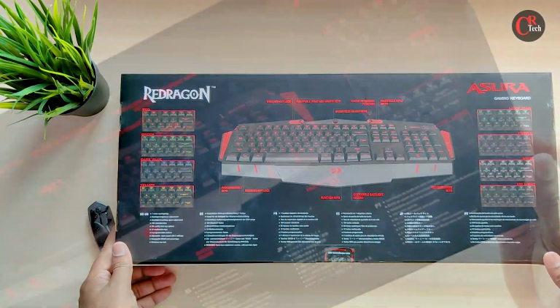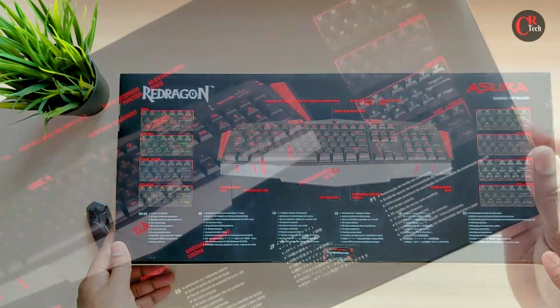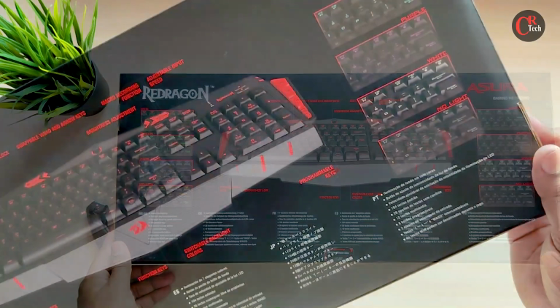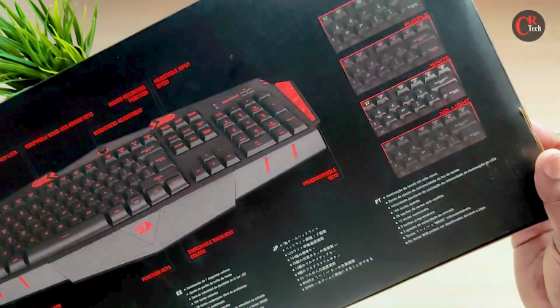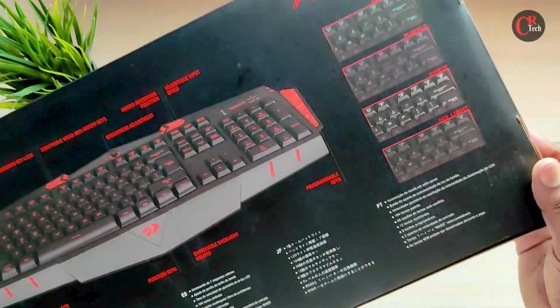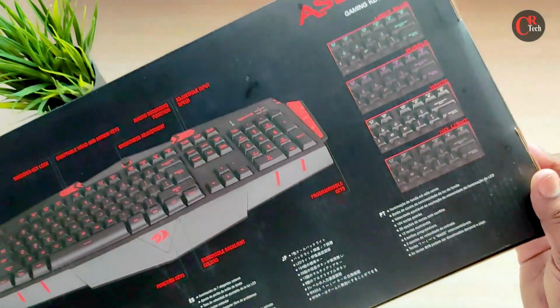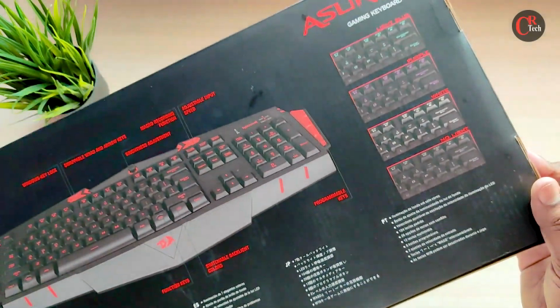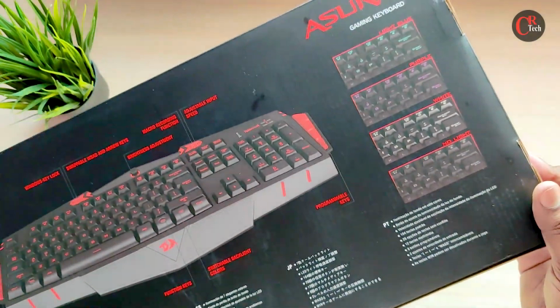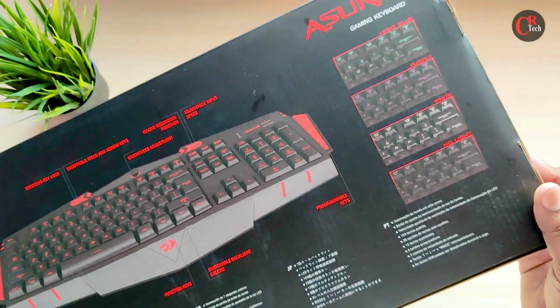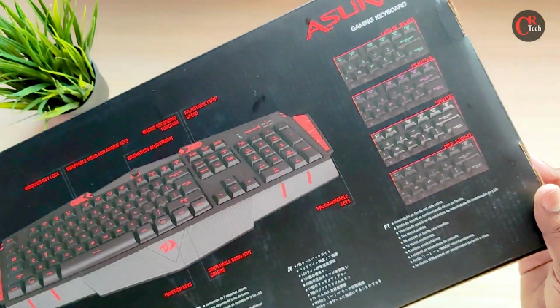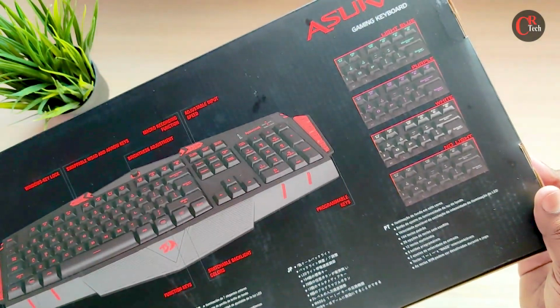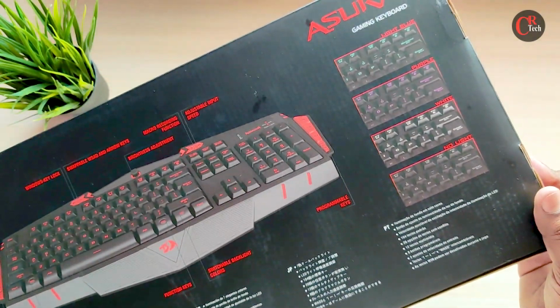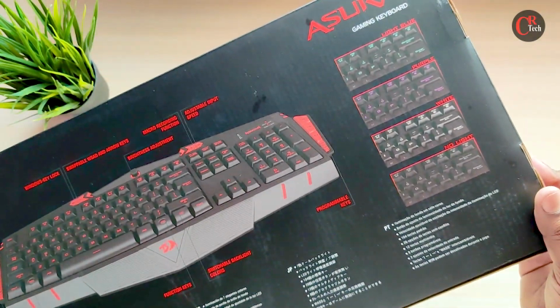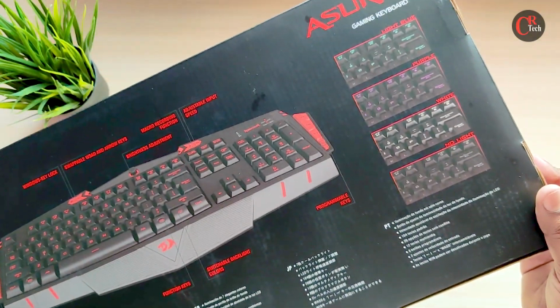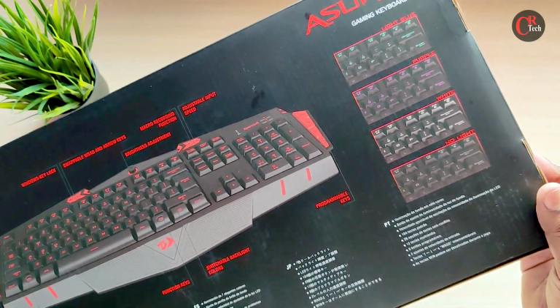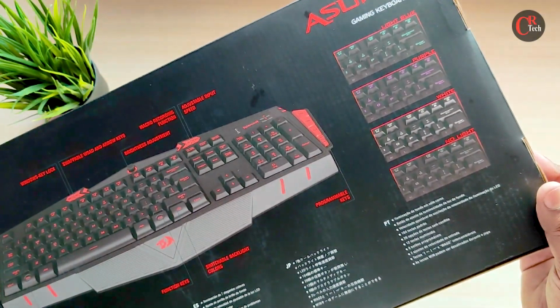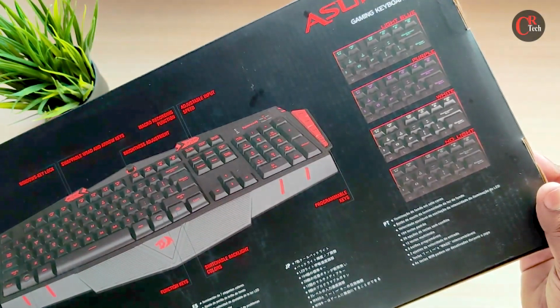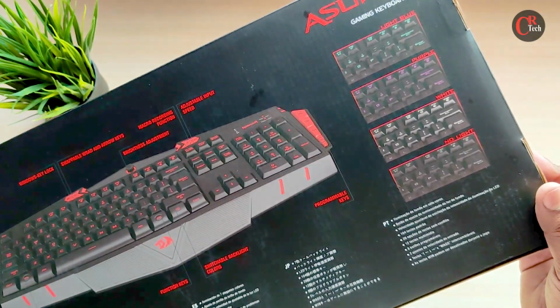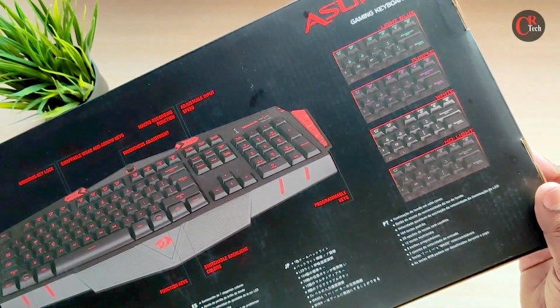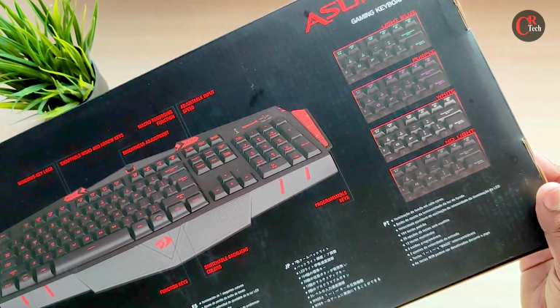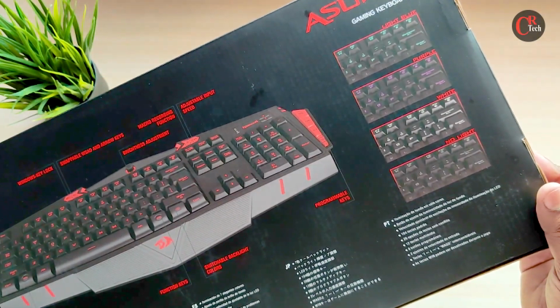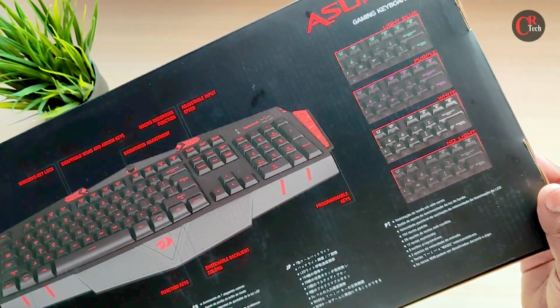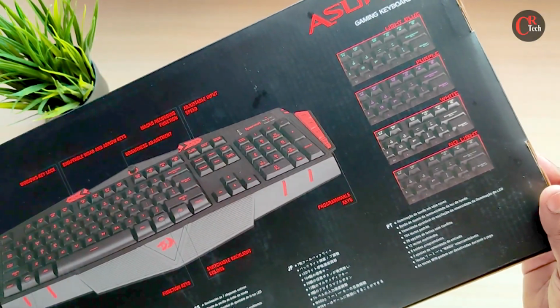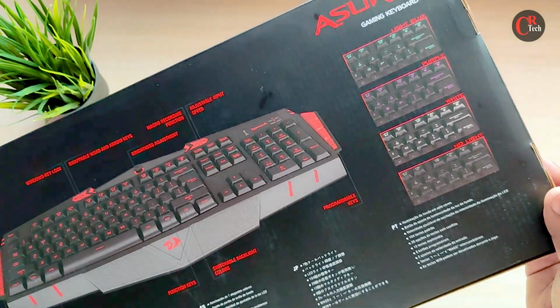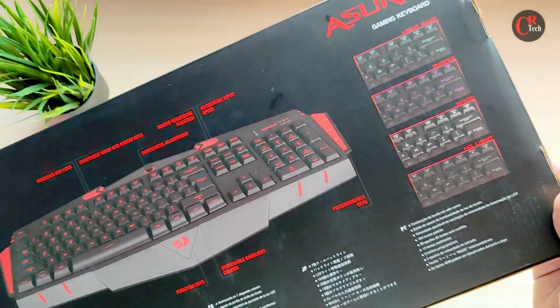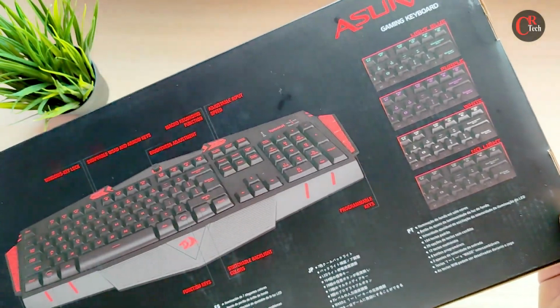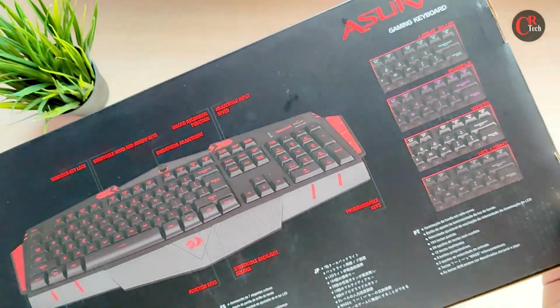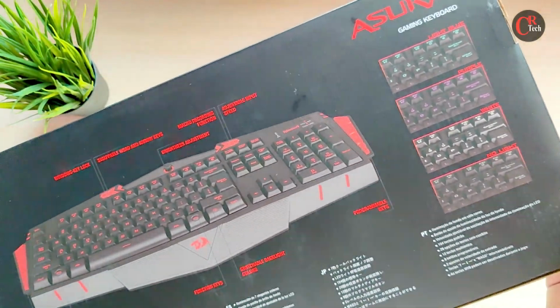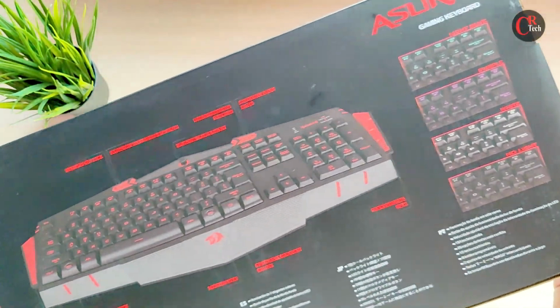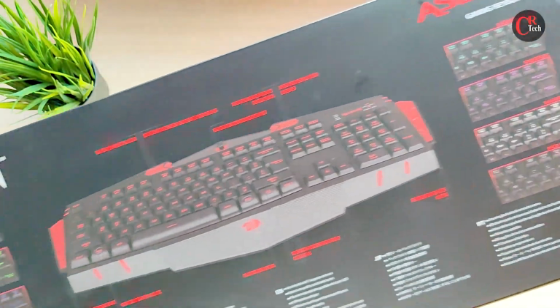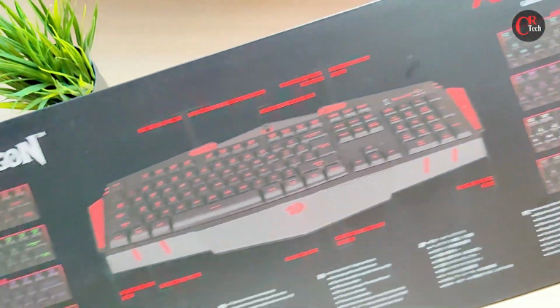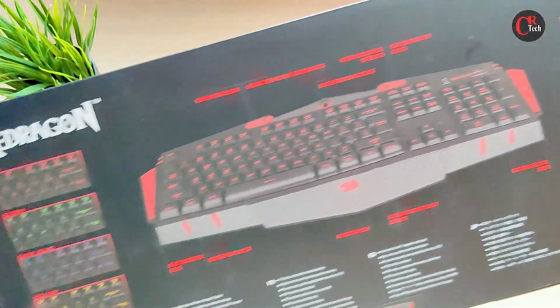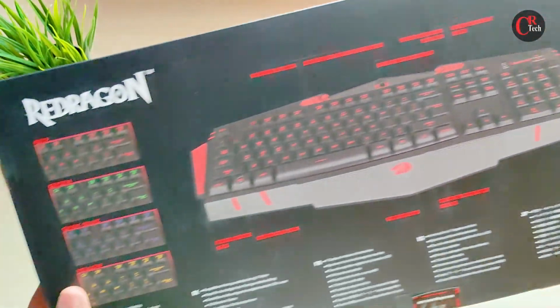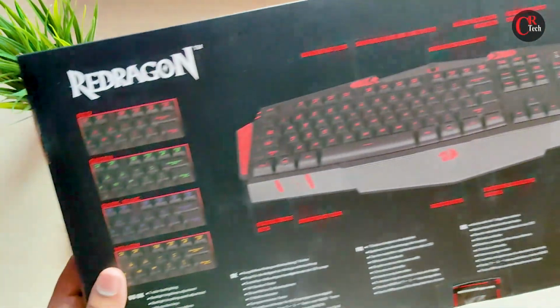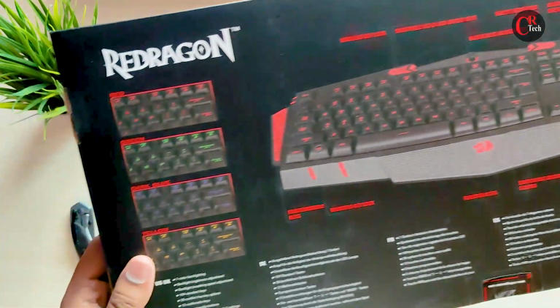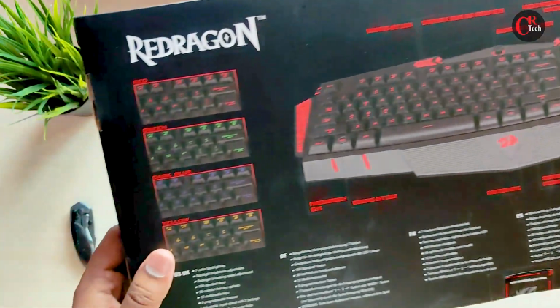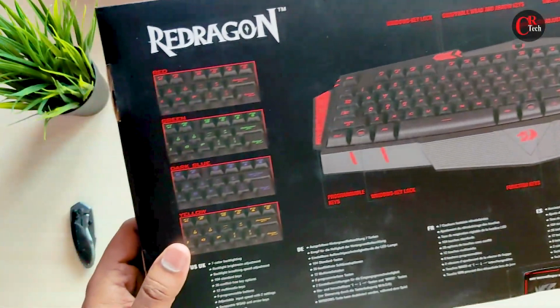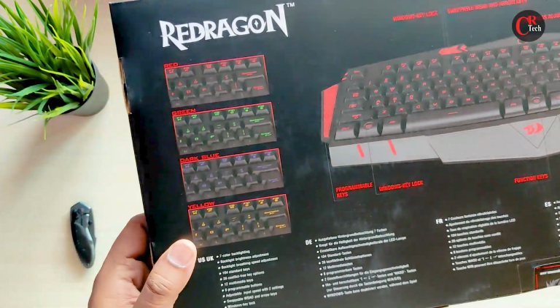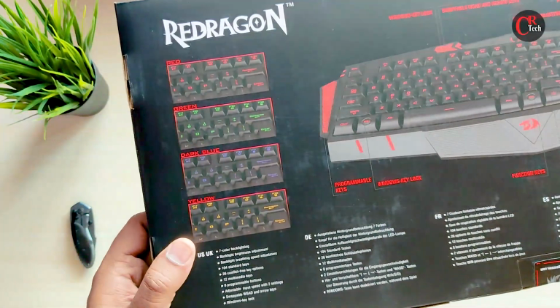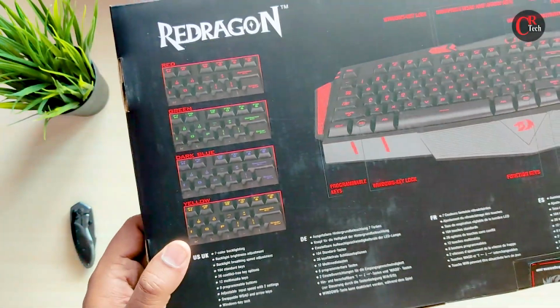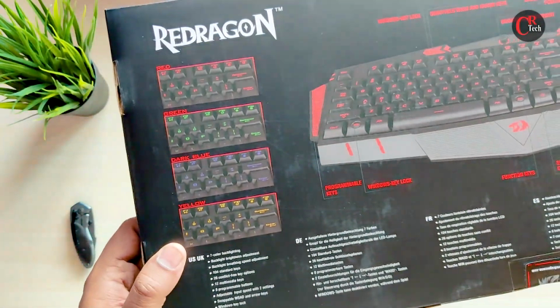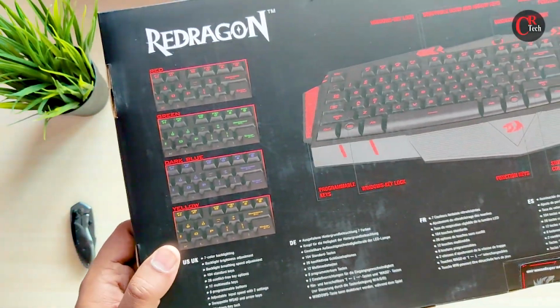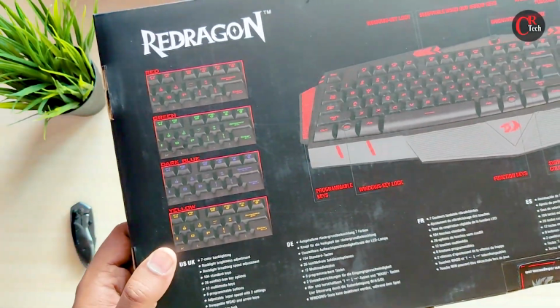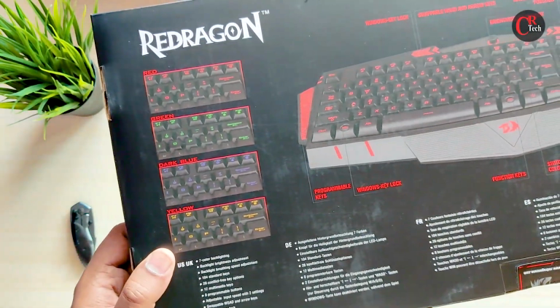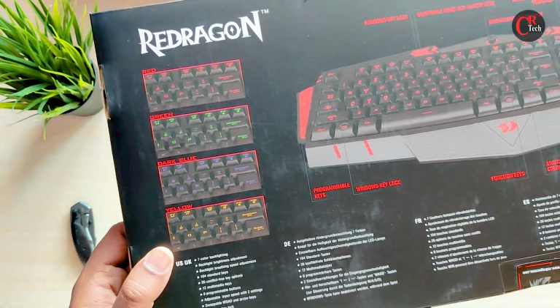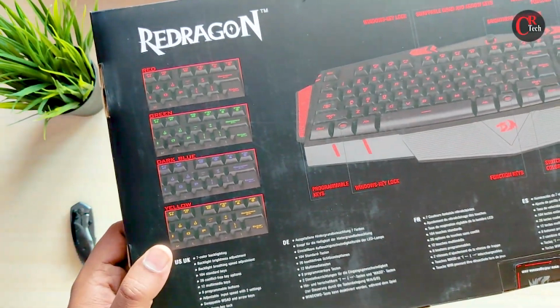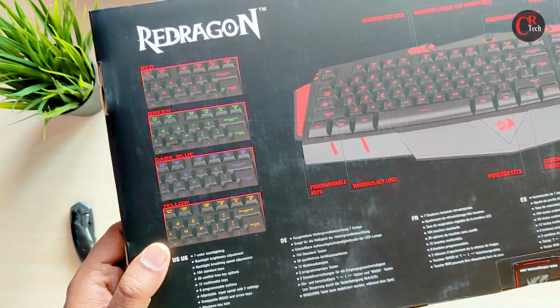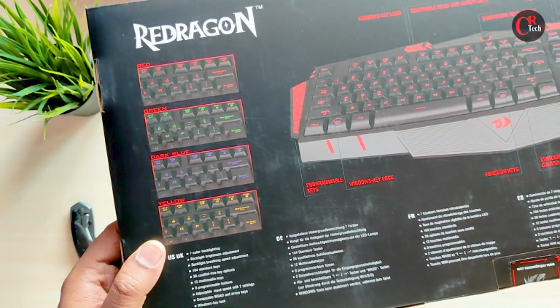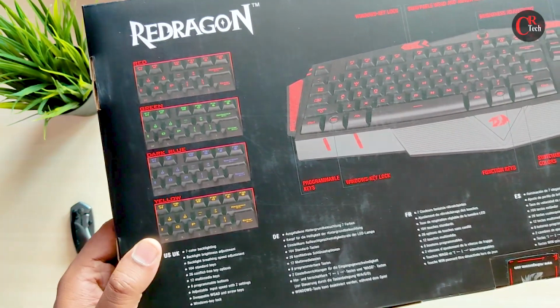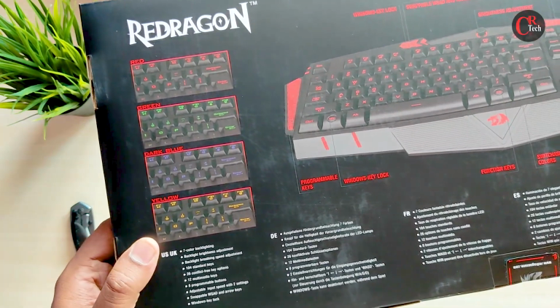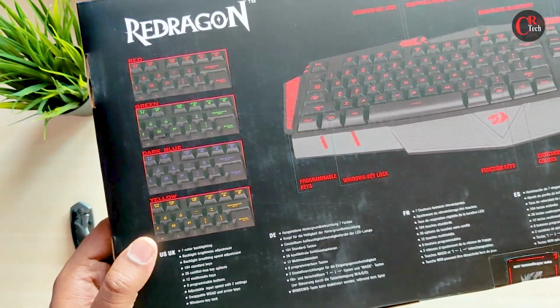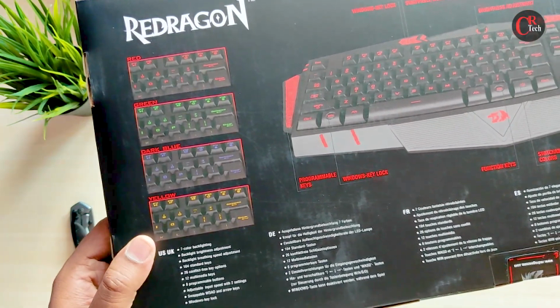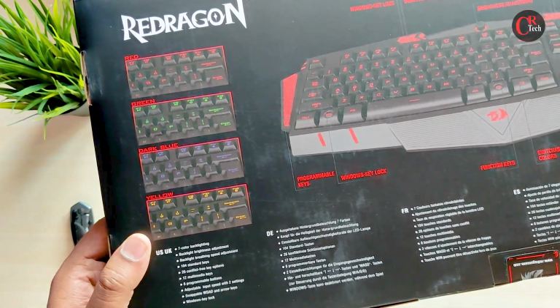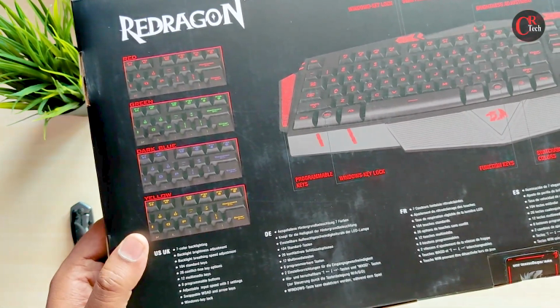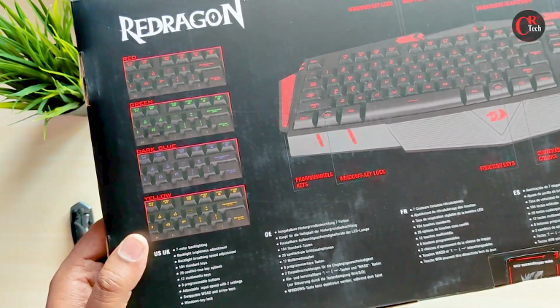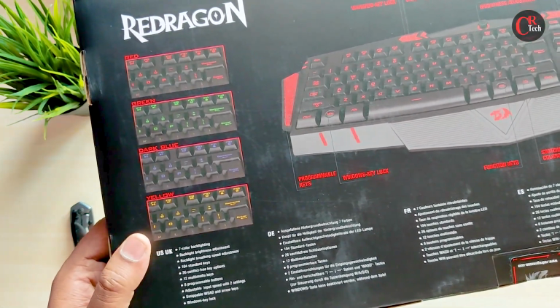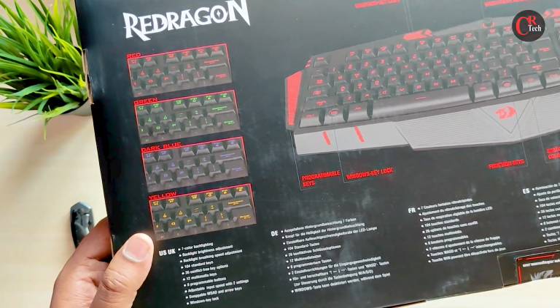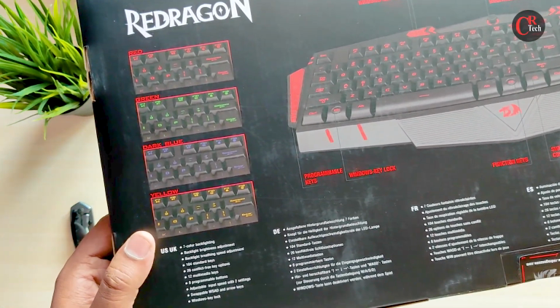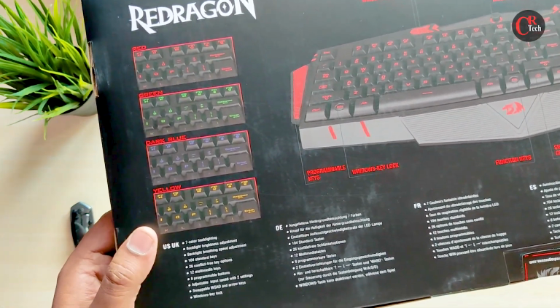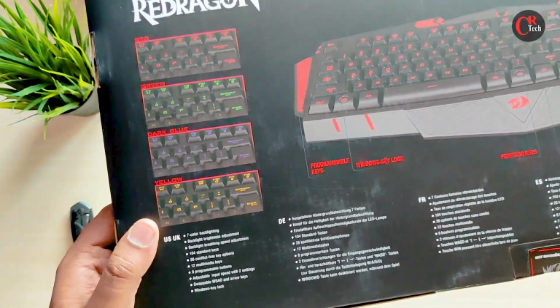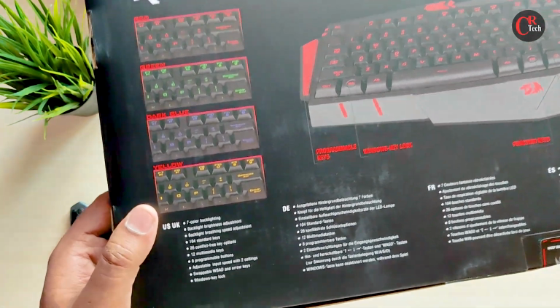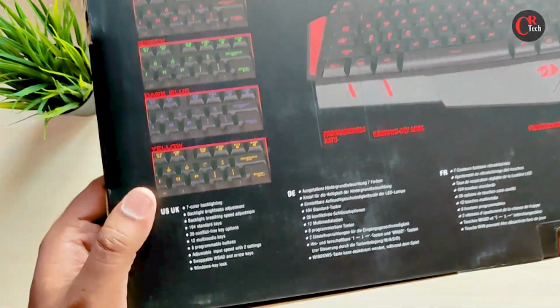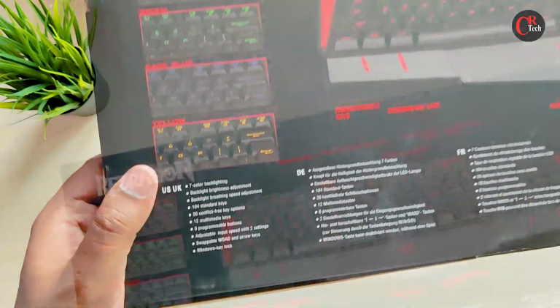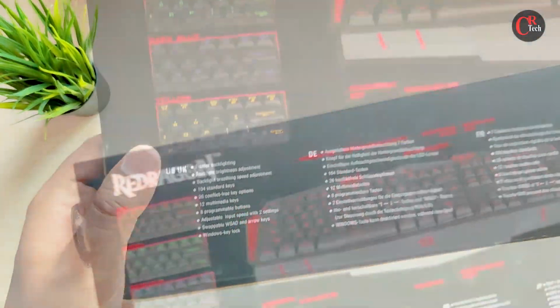Here we have 7 LED backlight colors: Red, Green, Dark Blue, Yellow, White Blue, Purple, and White.